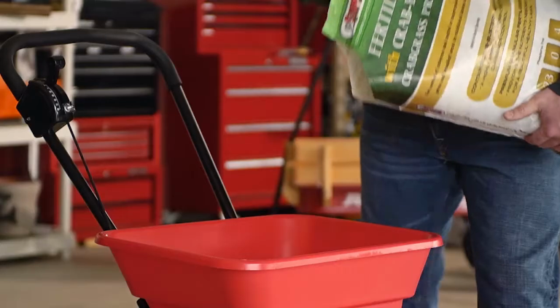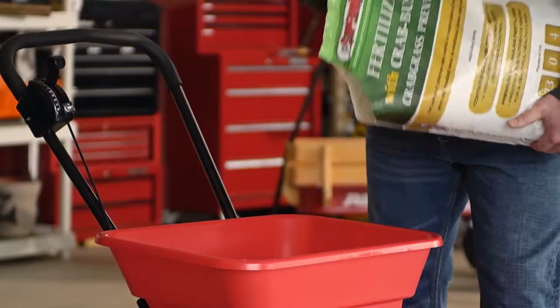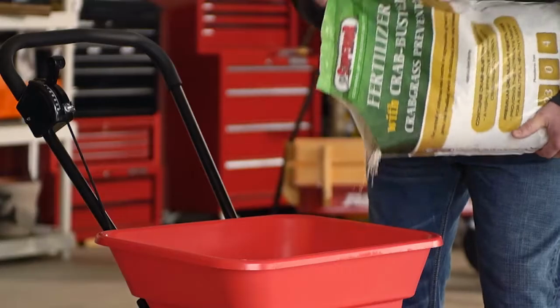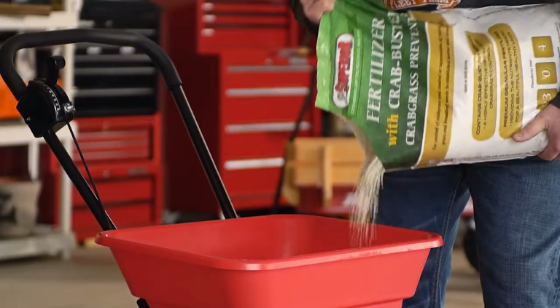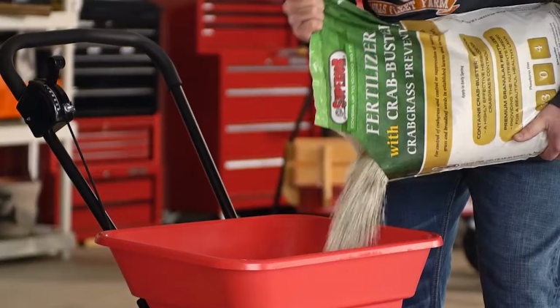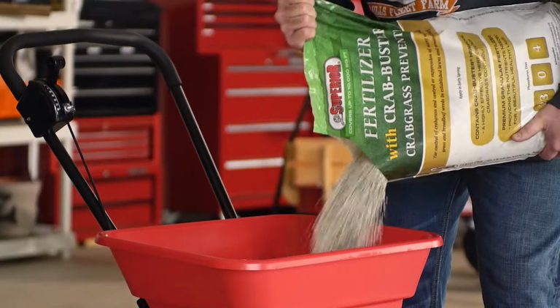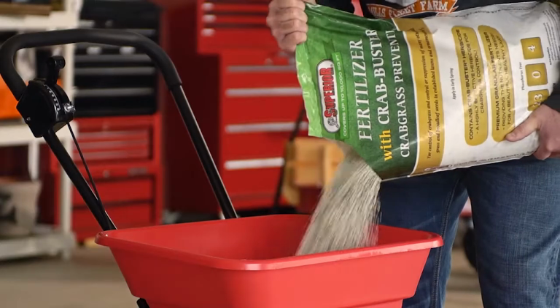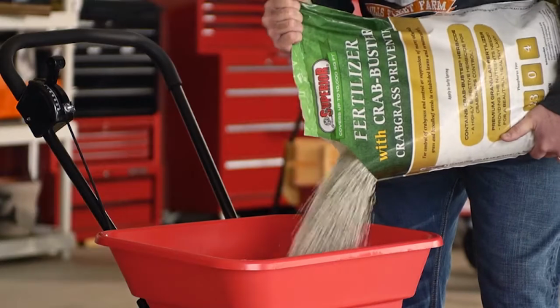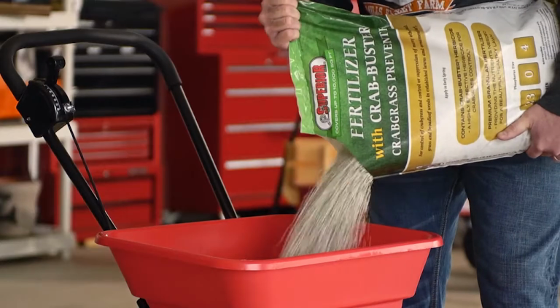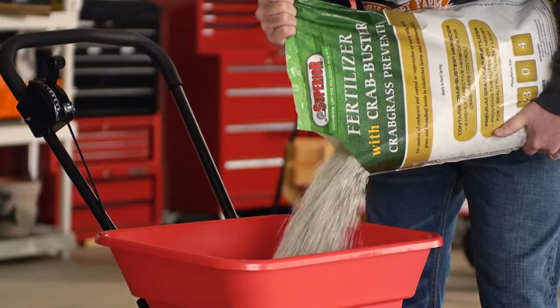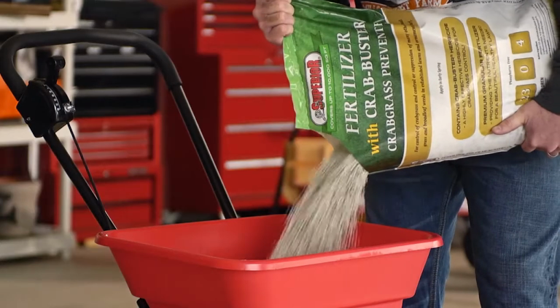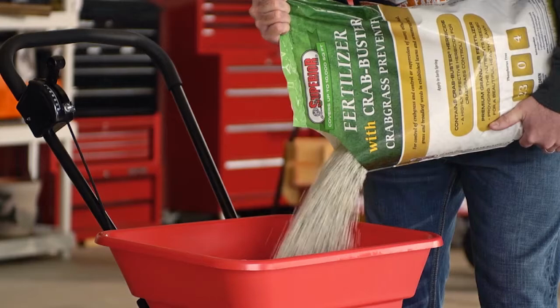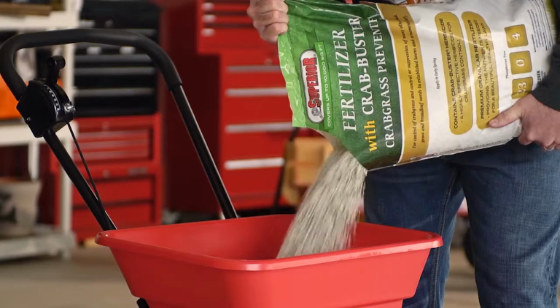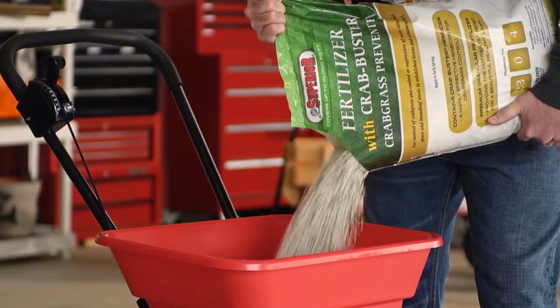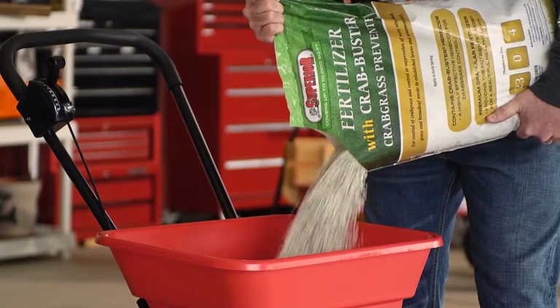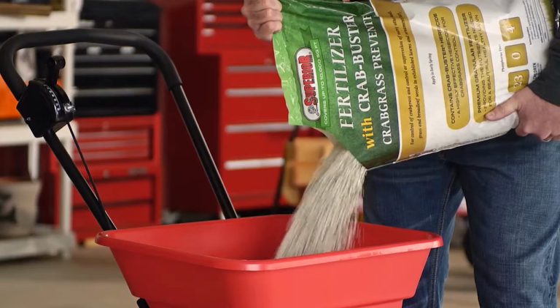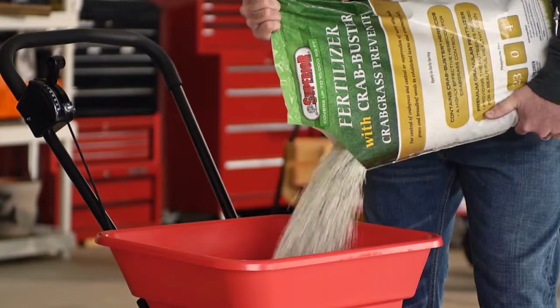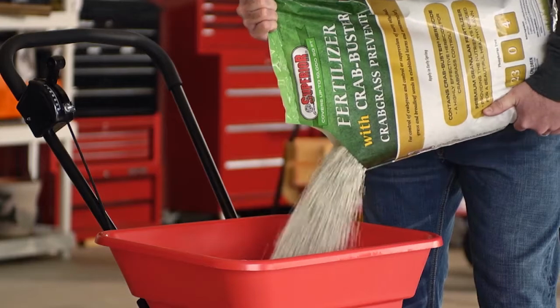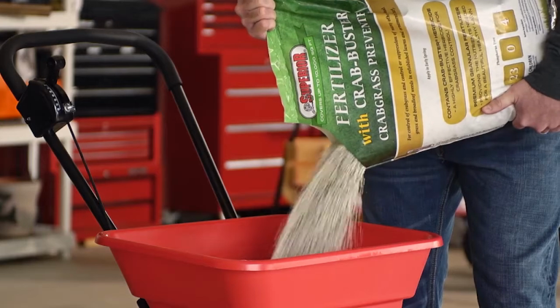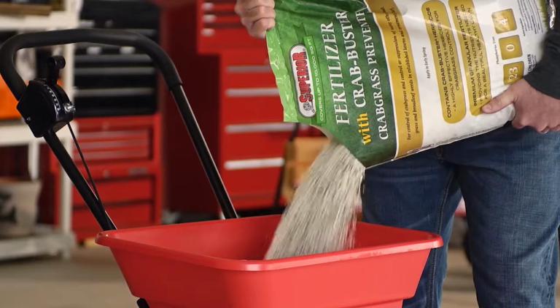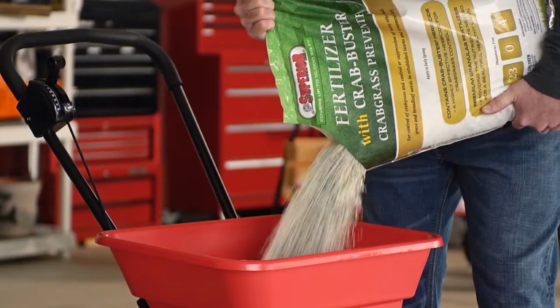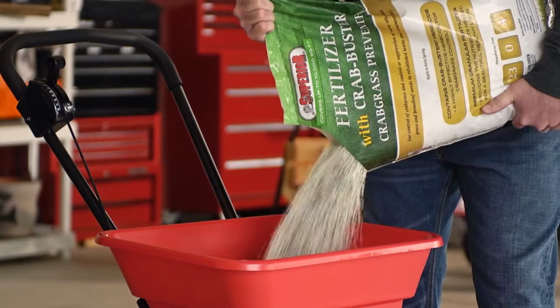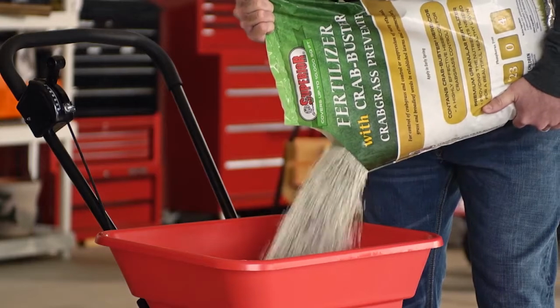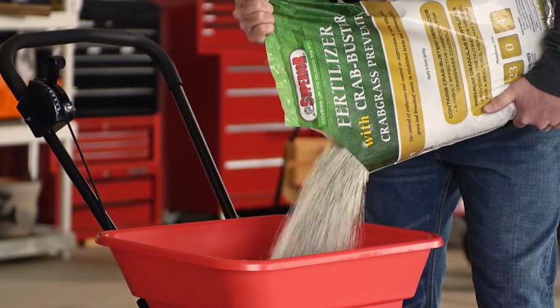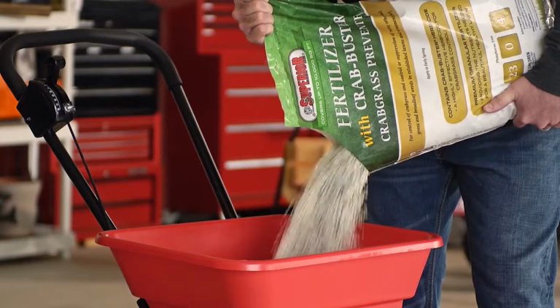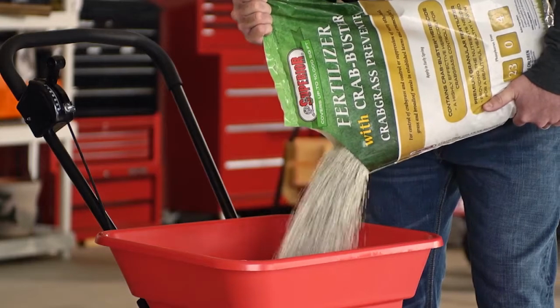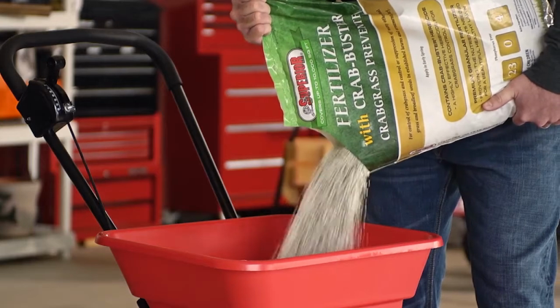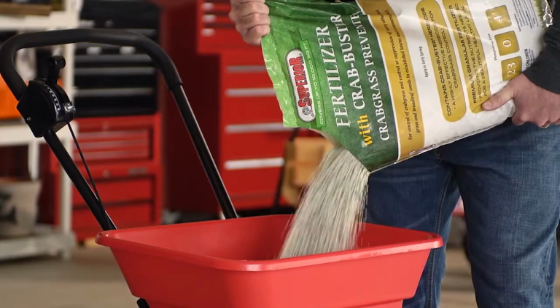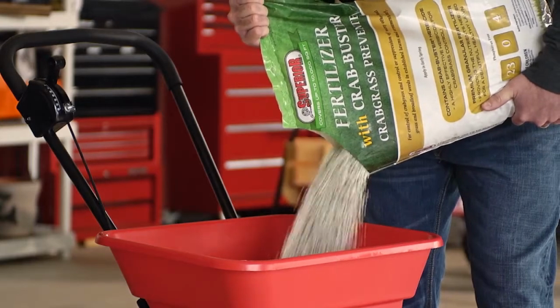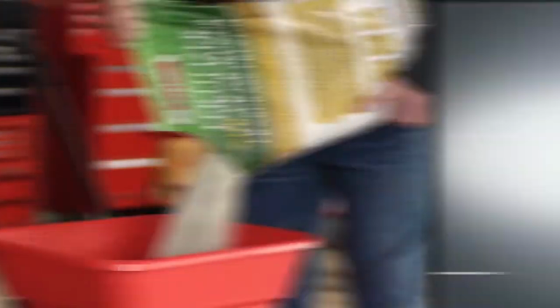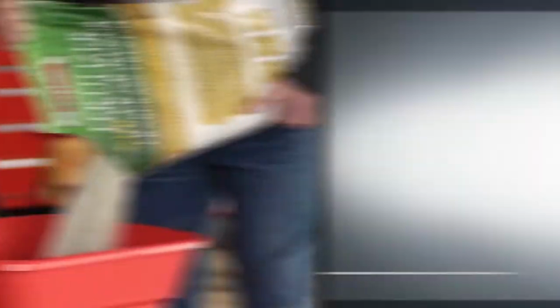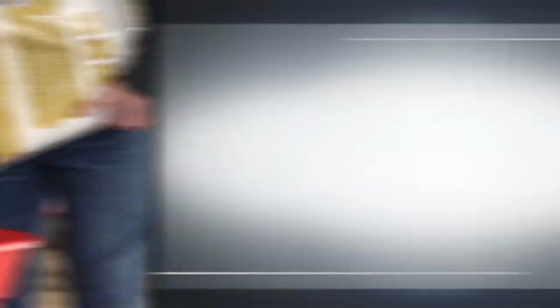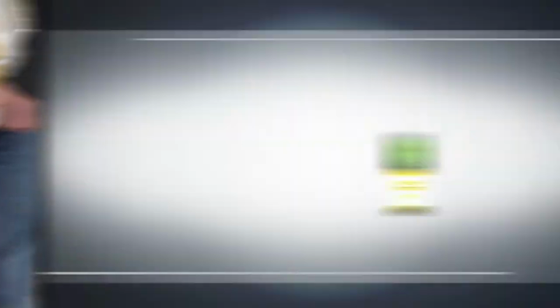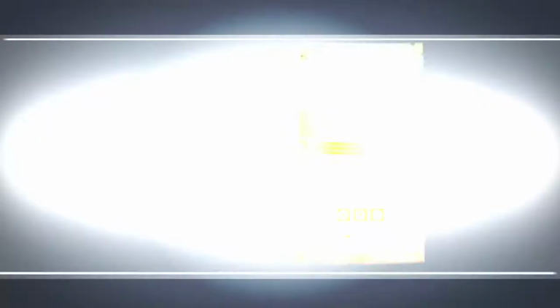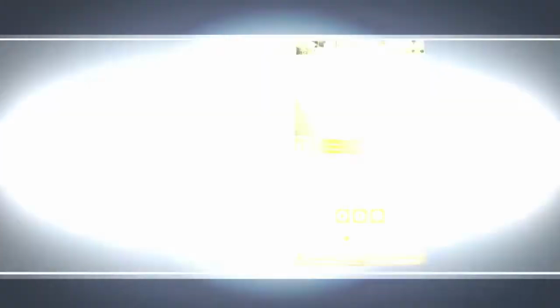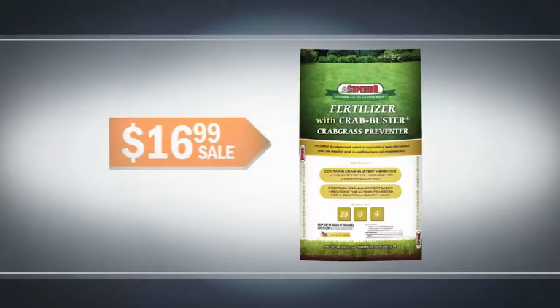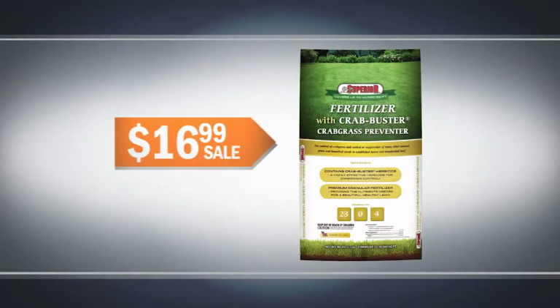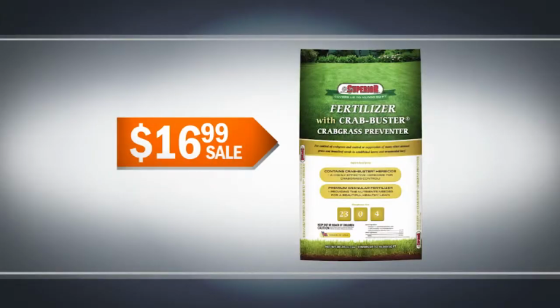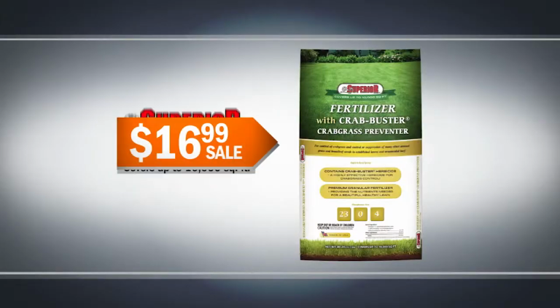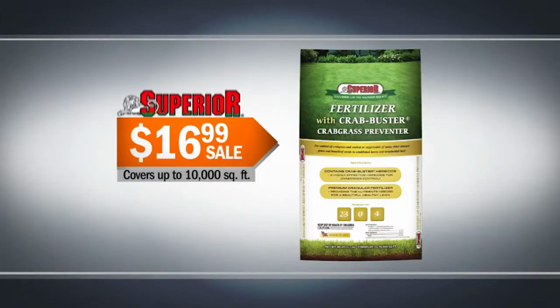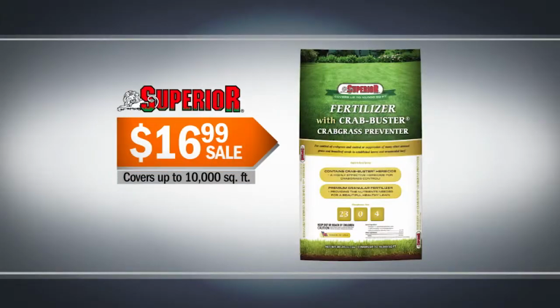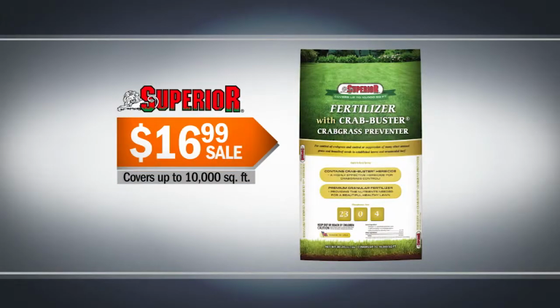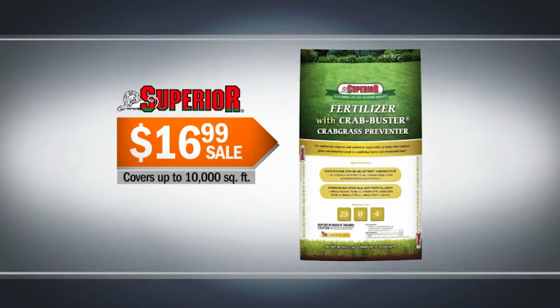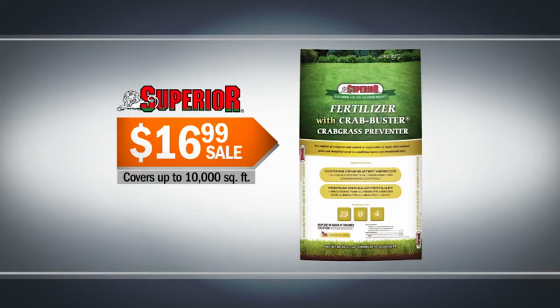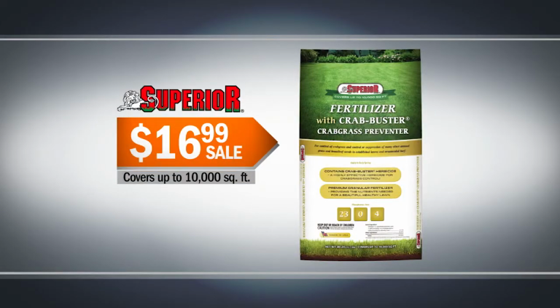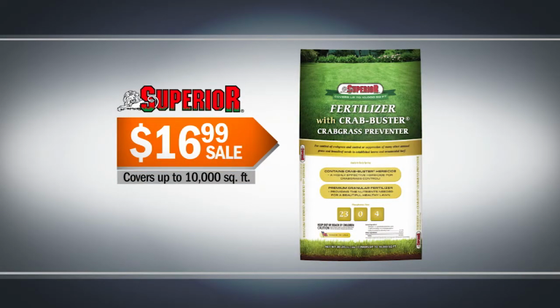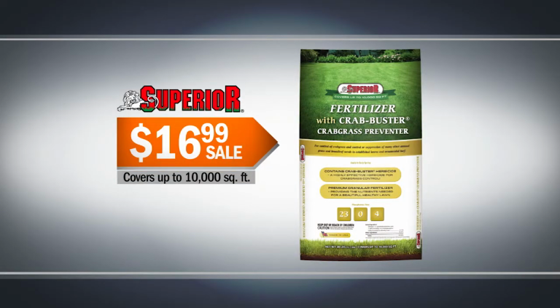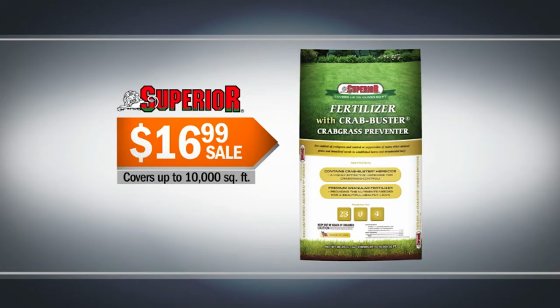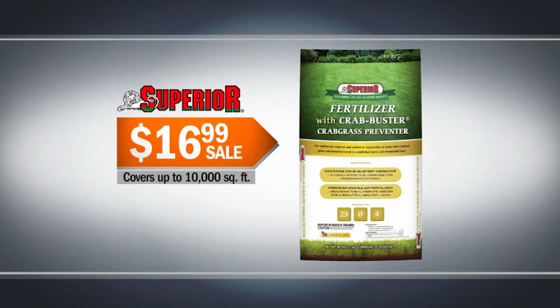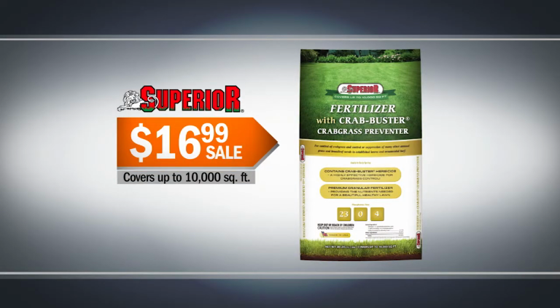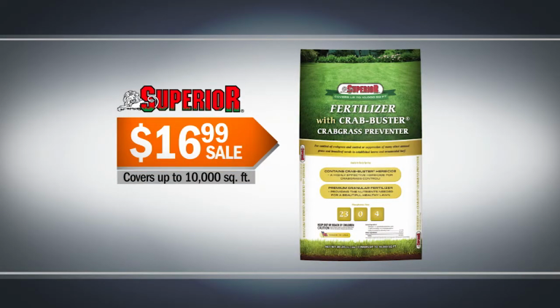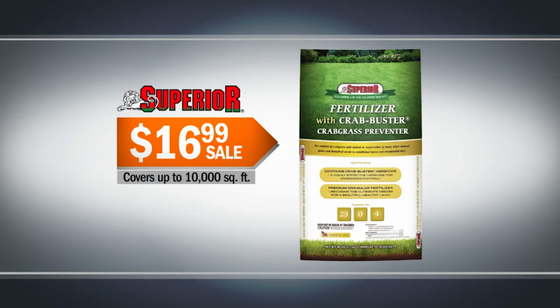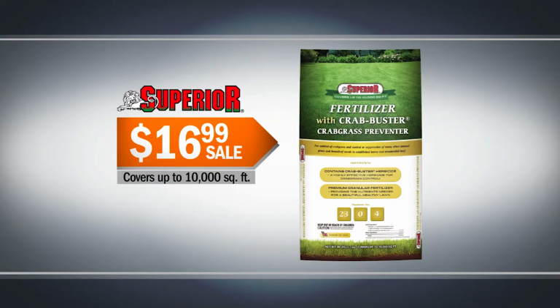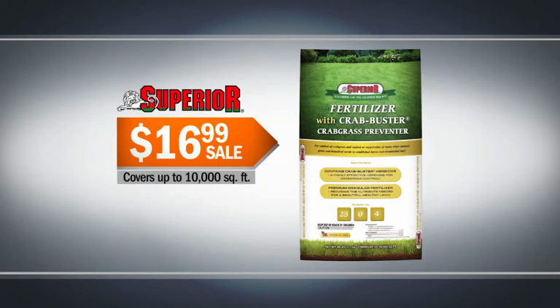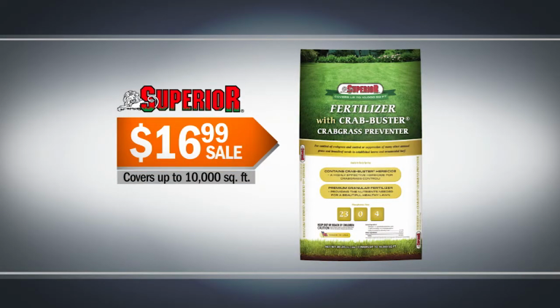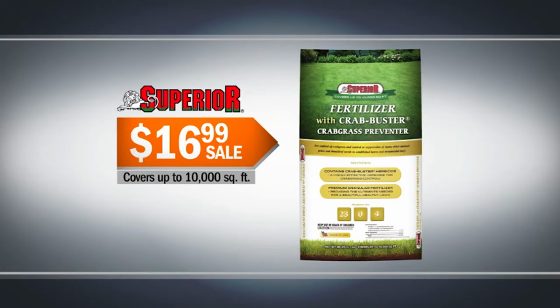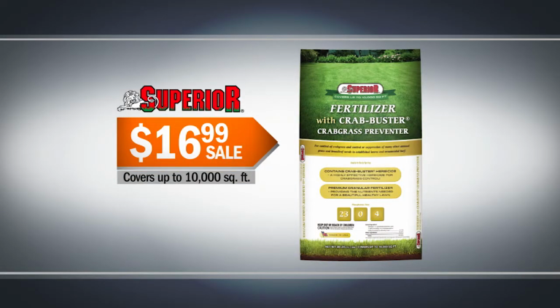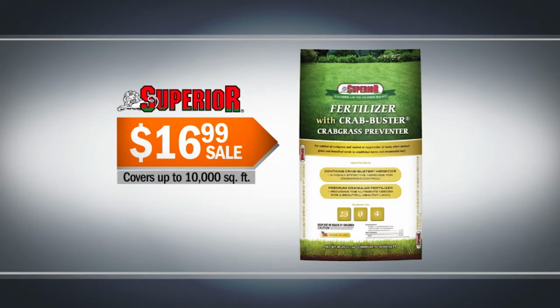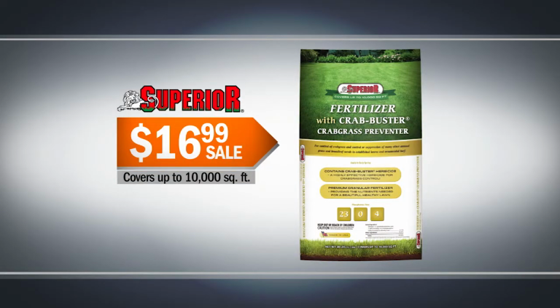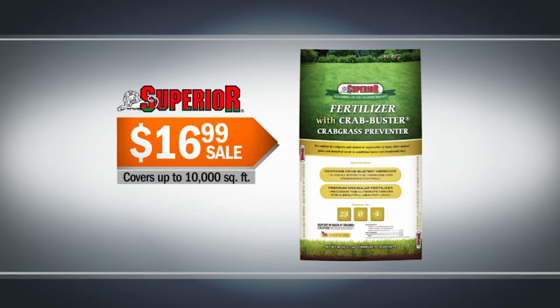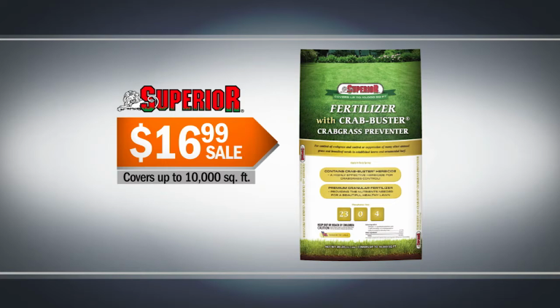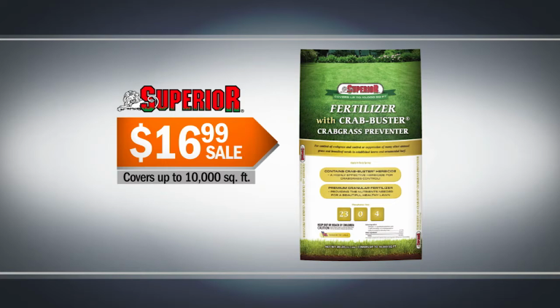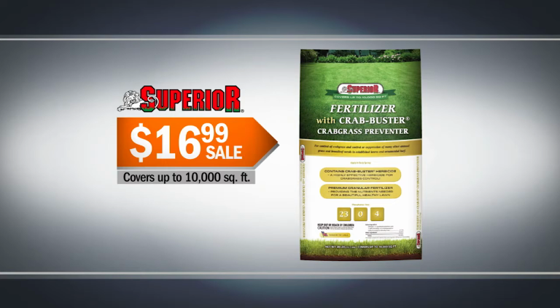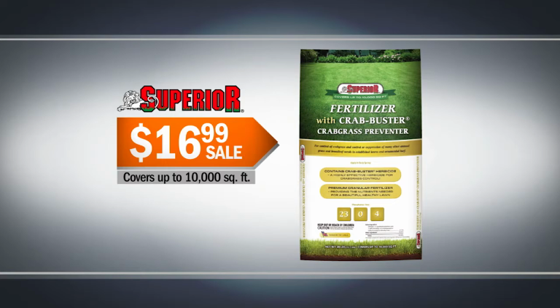Superior fertilizer with crabgrass preventer is on sale. Cover up to 10,000 square feet for just $16.99.